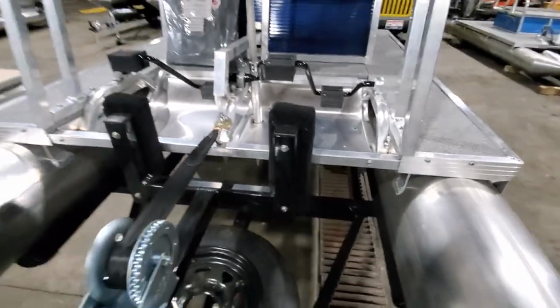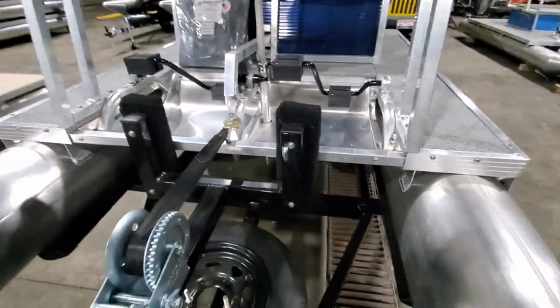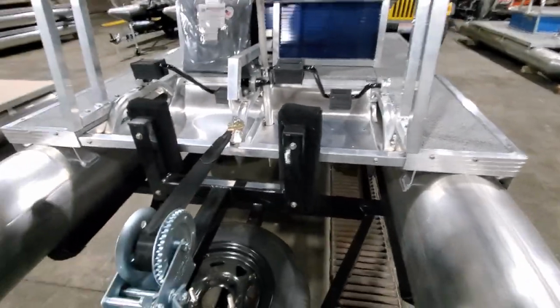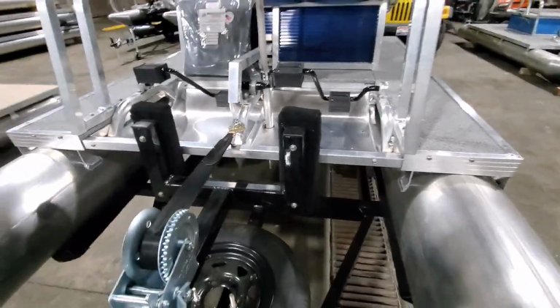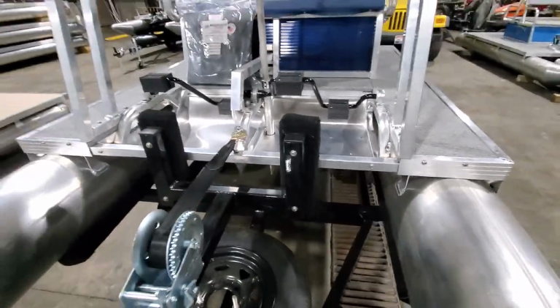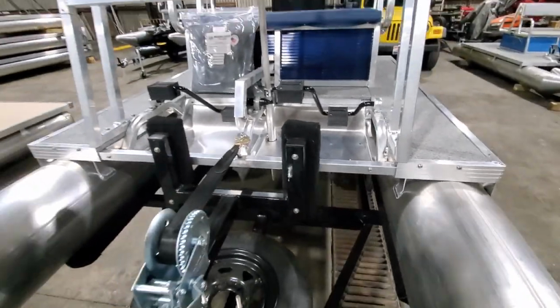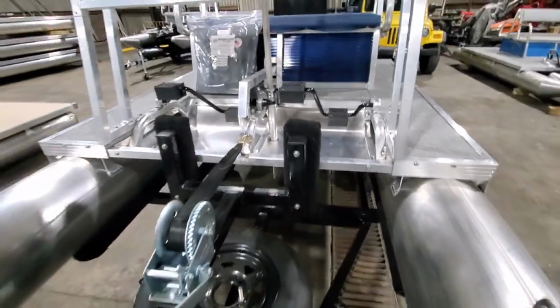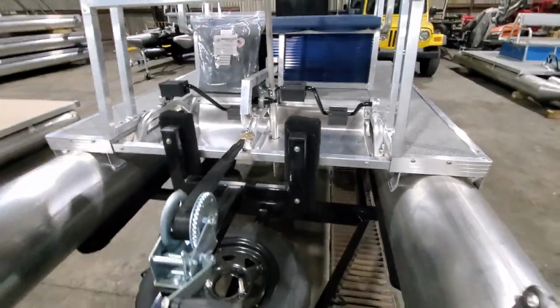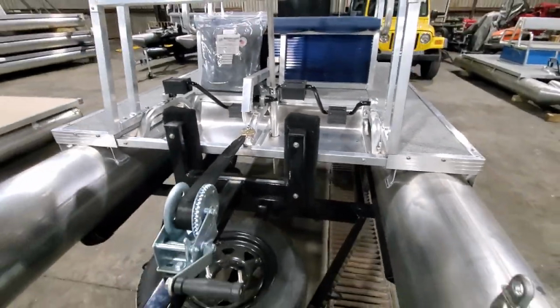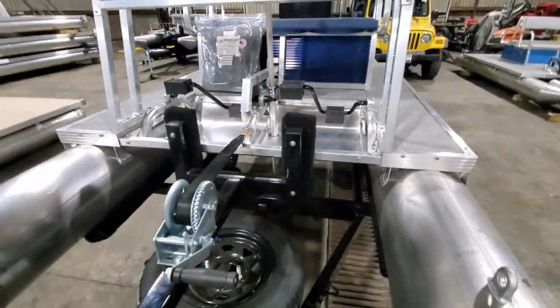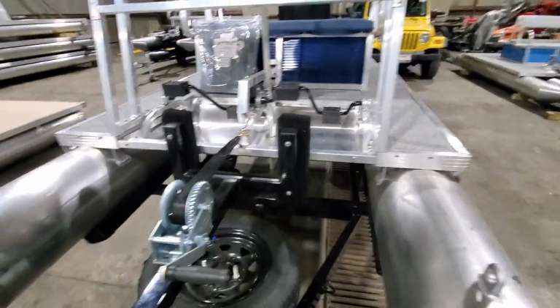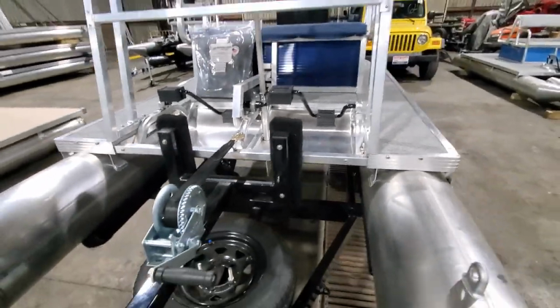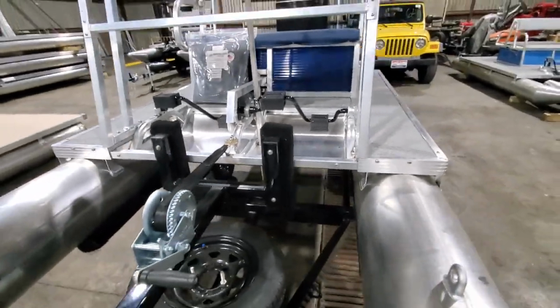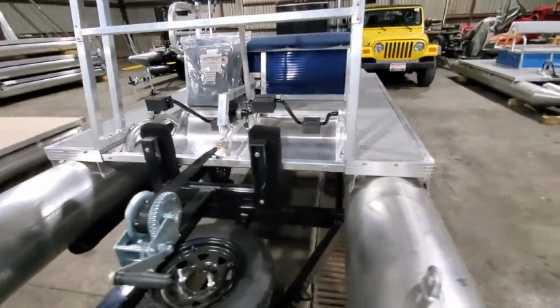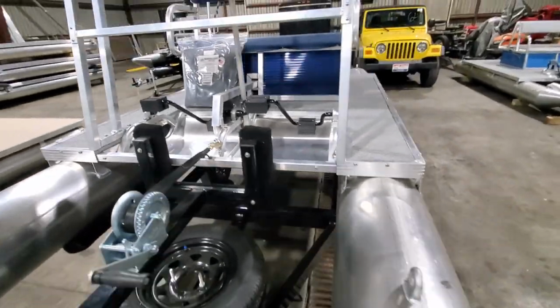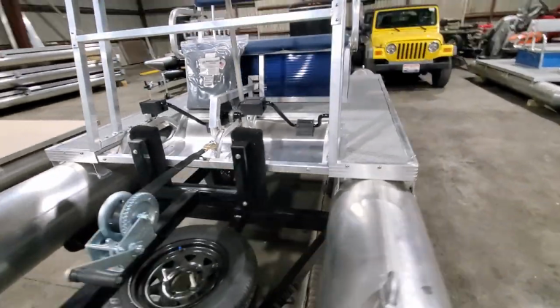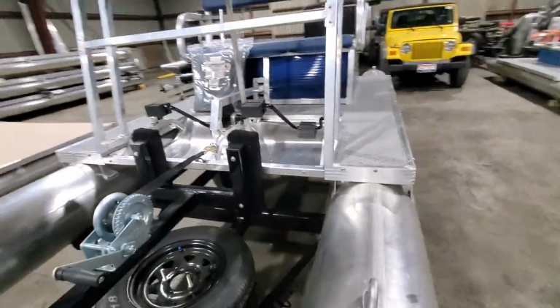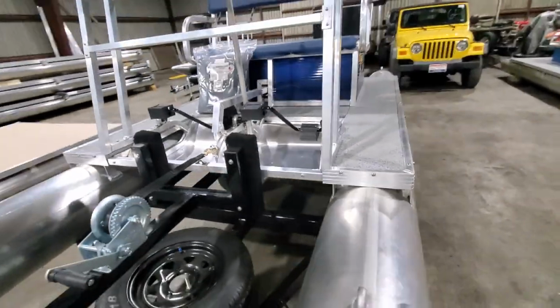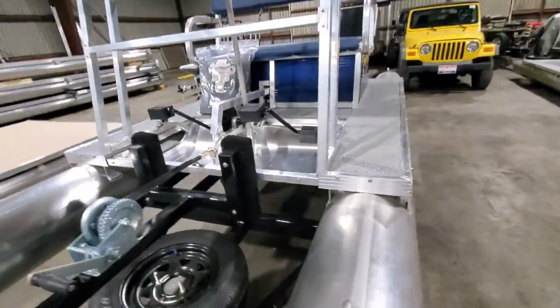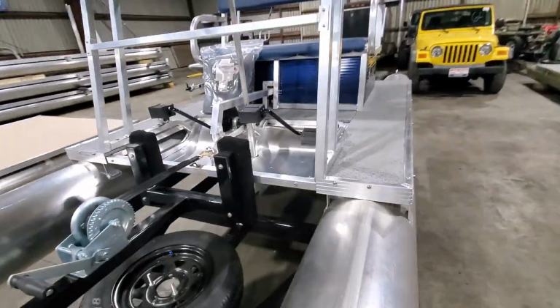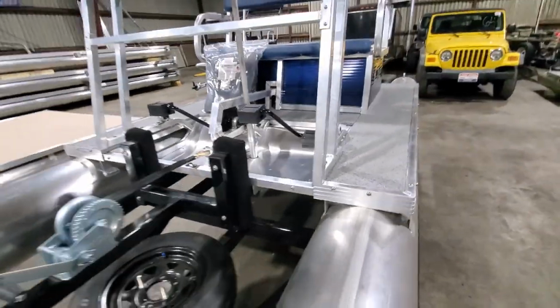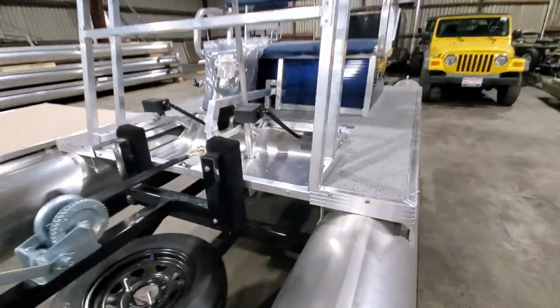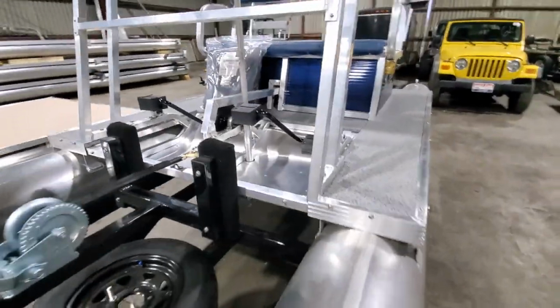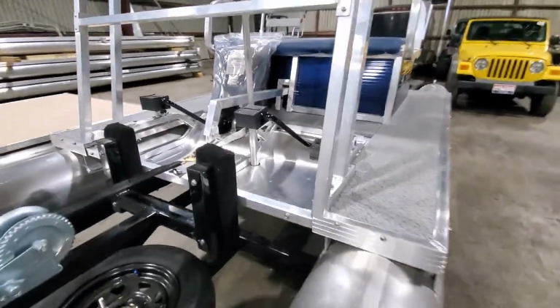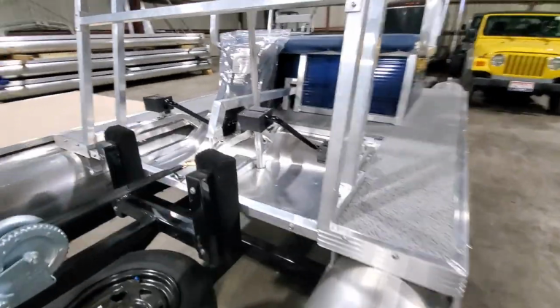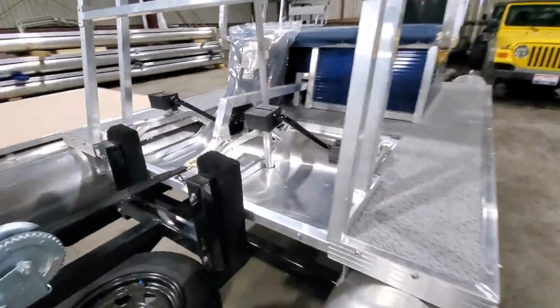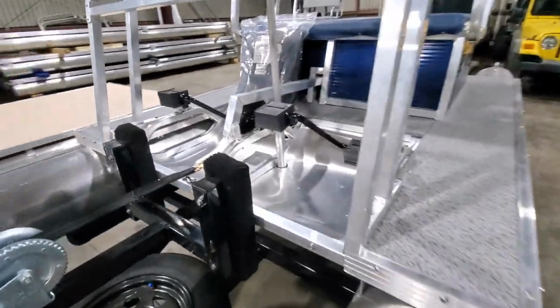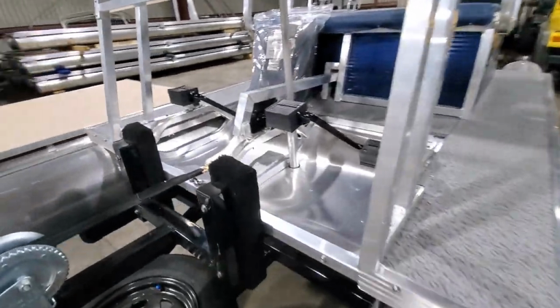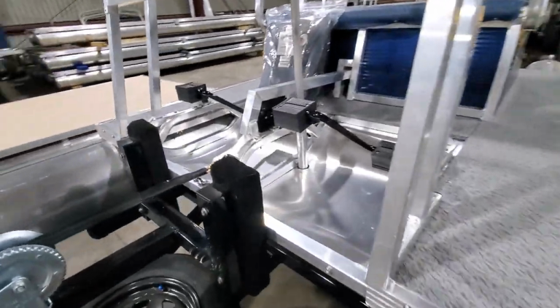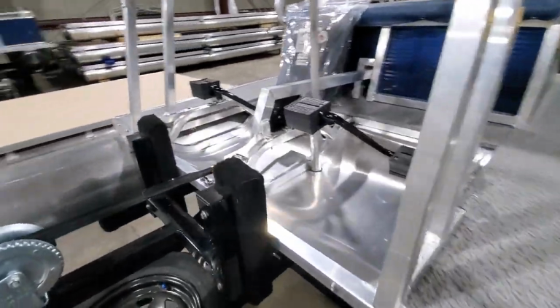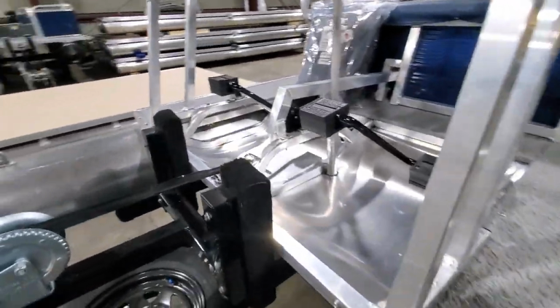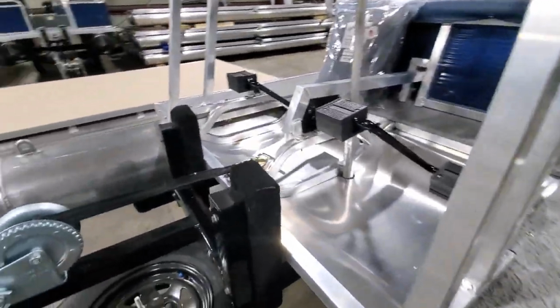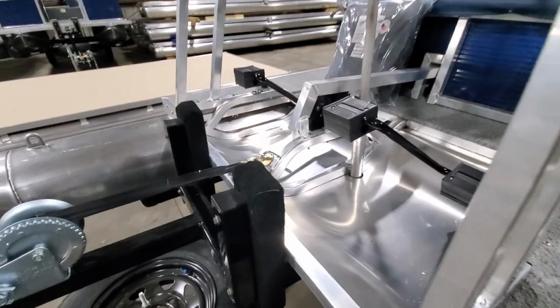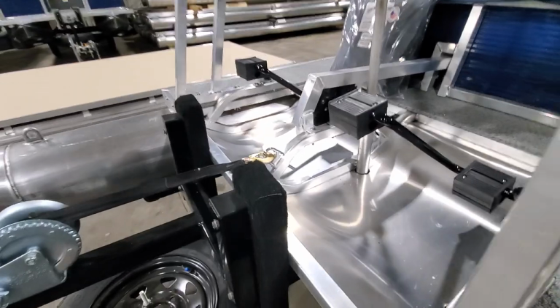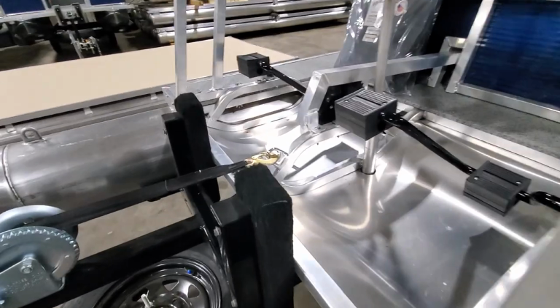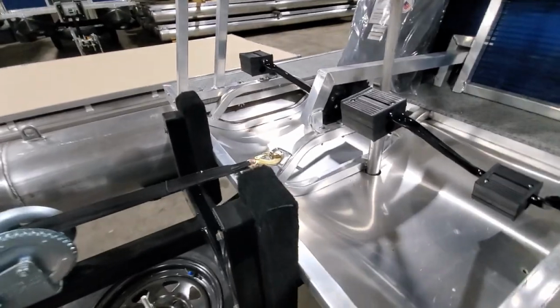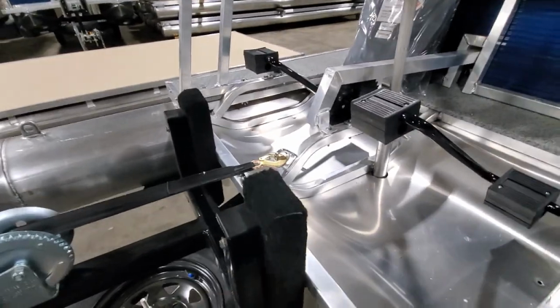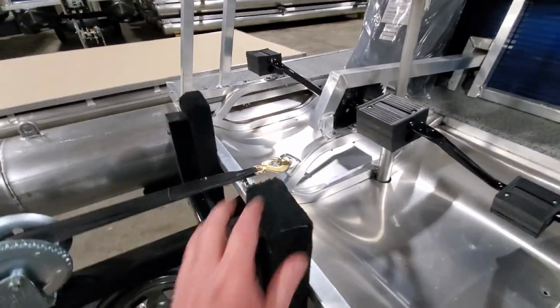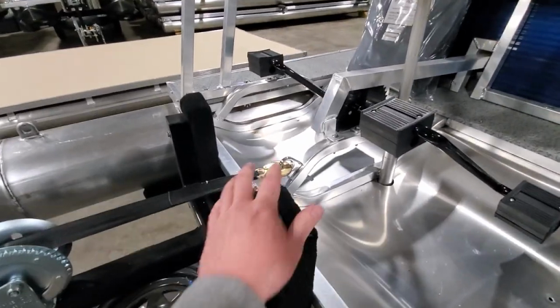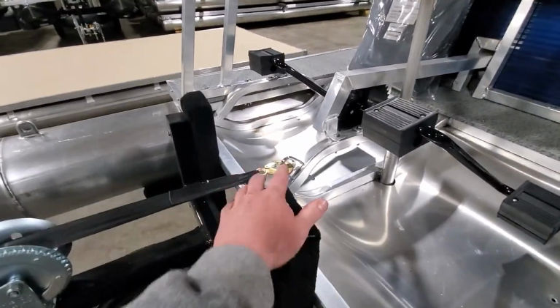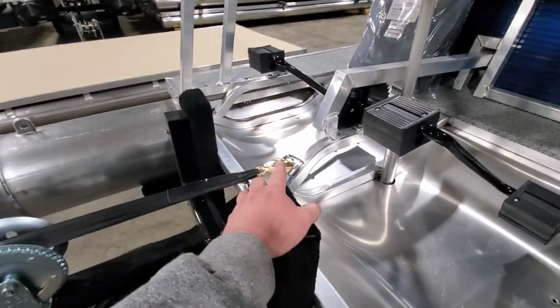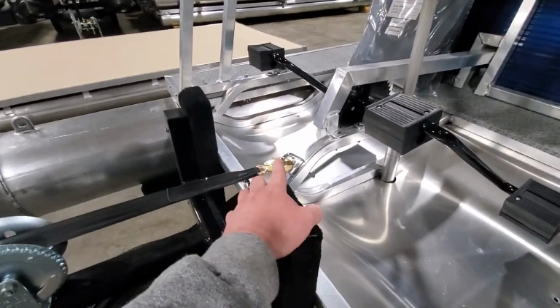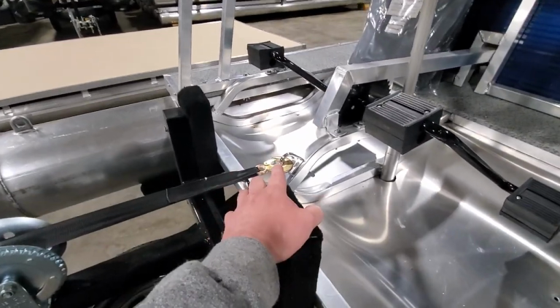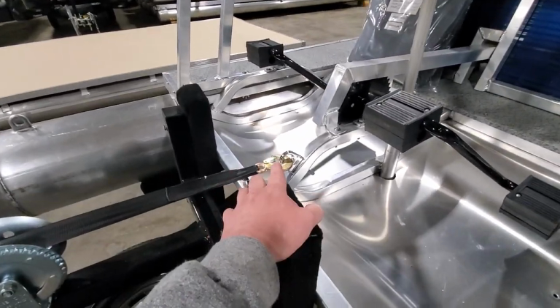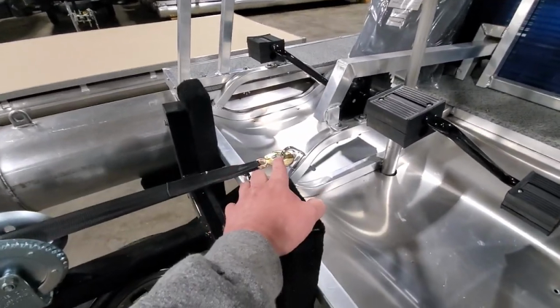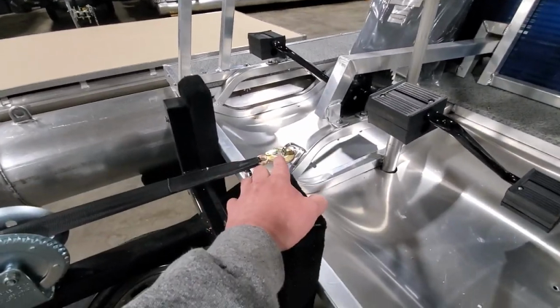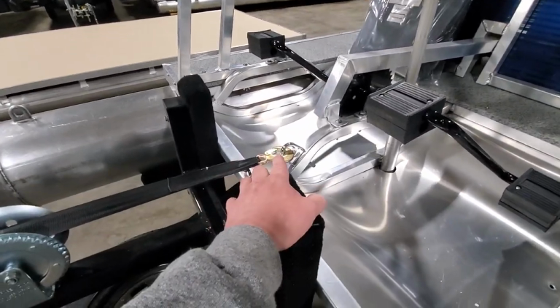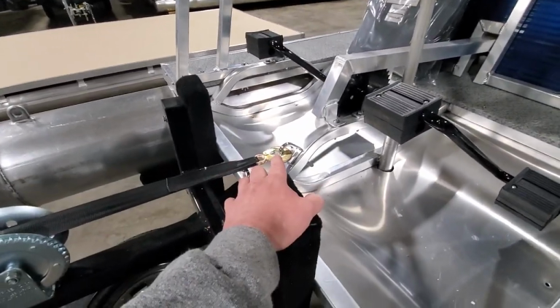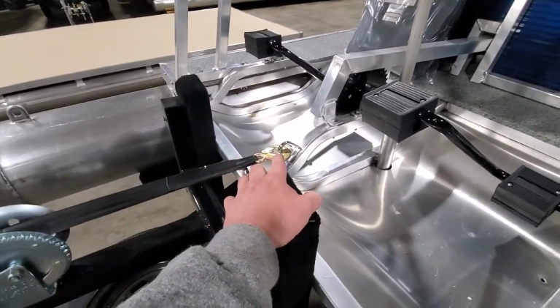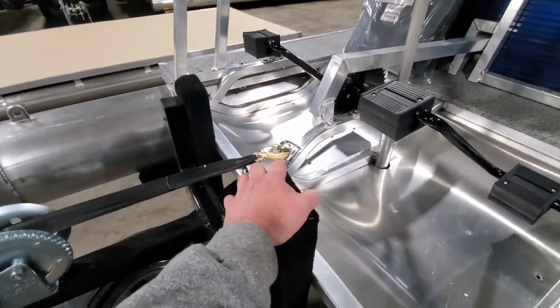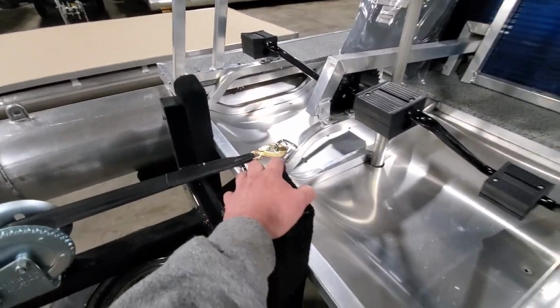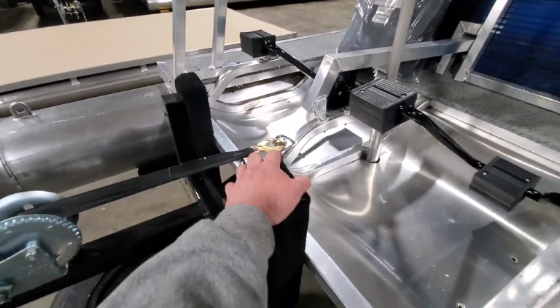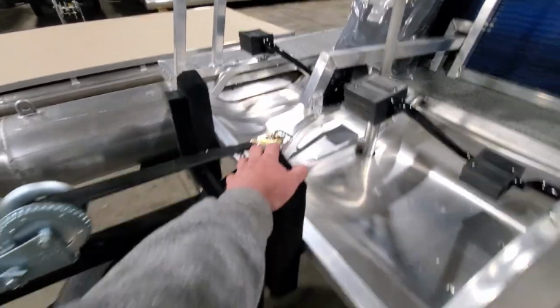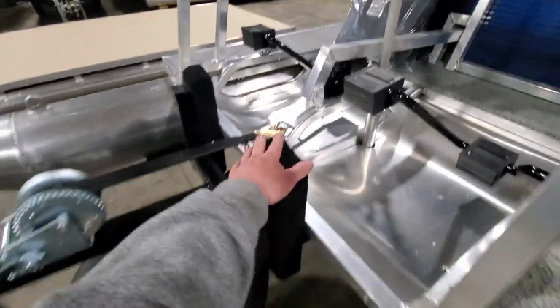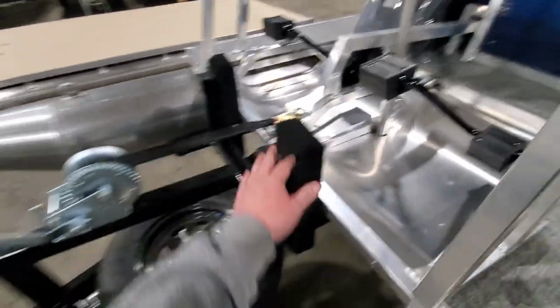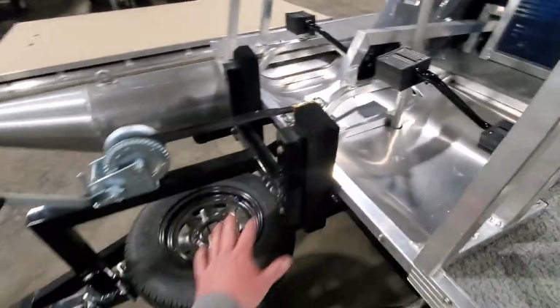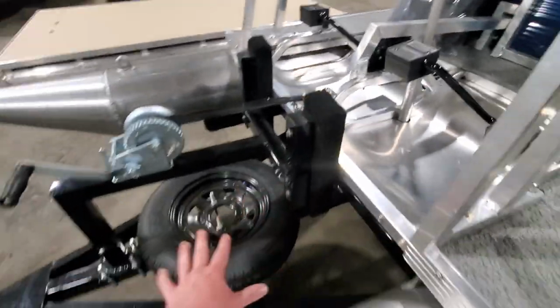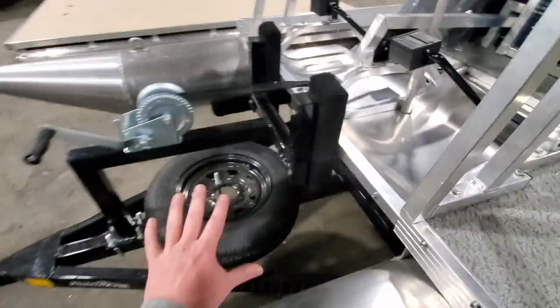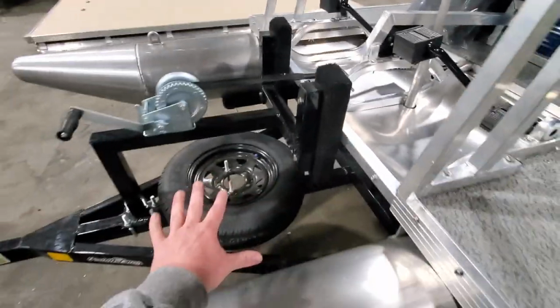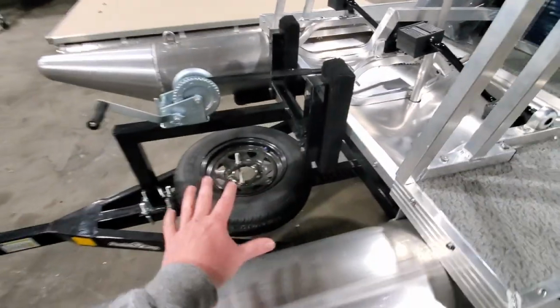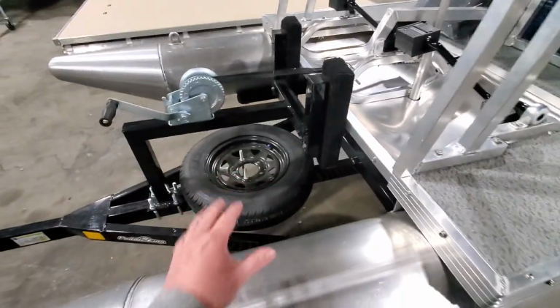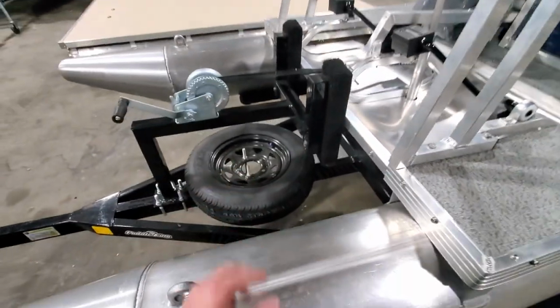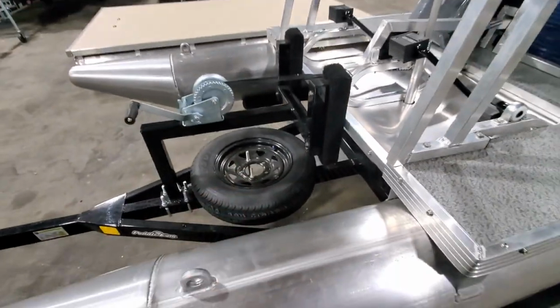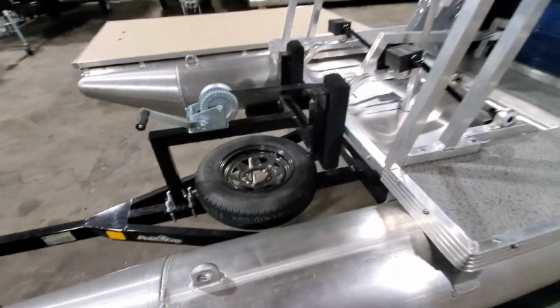Since it is a trailer model, you do also get the bow eye on it here for a winch point, and of course a spare tire.